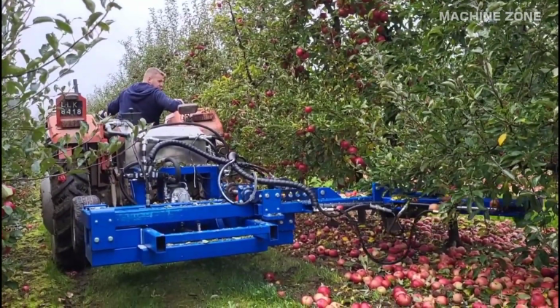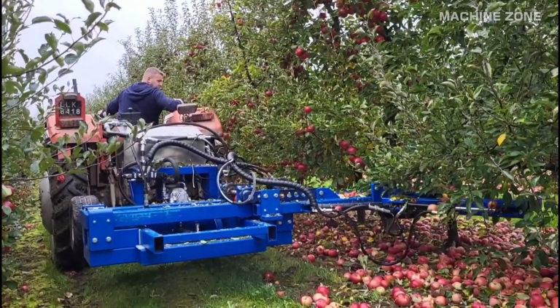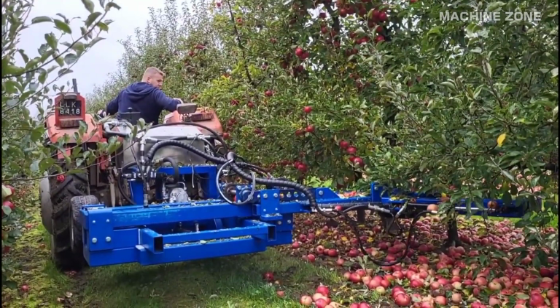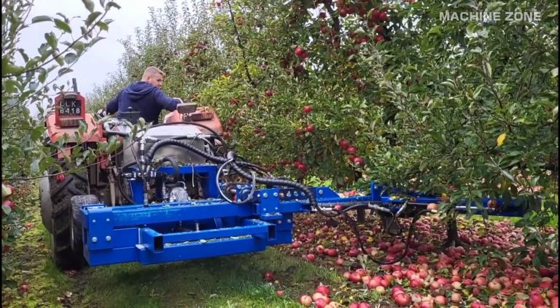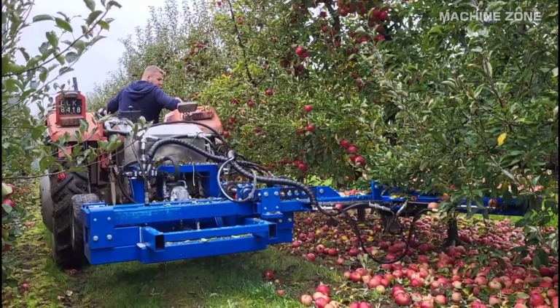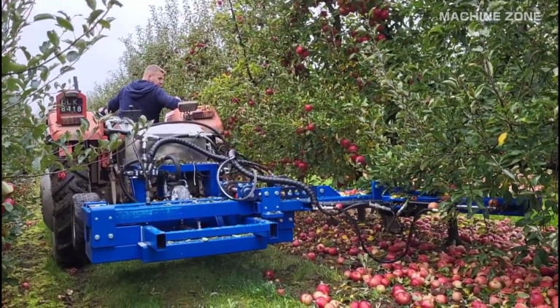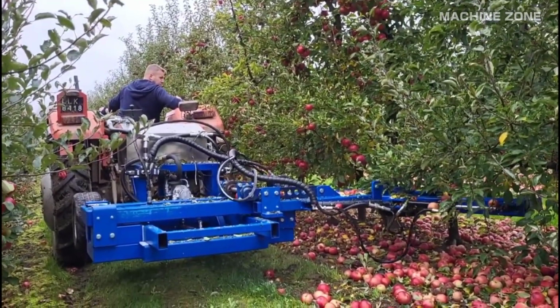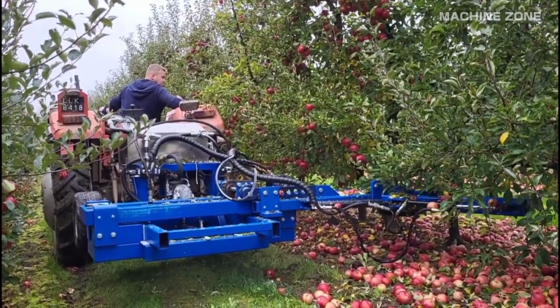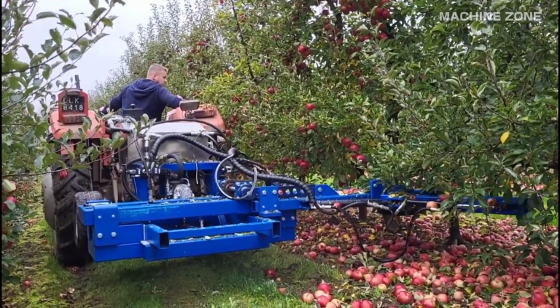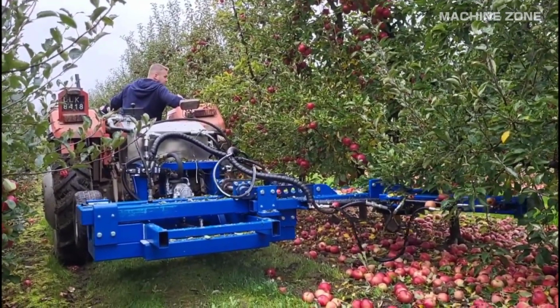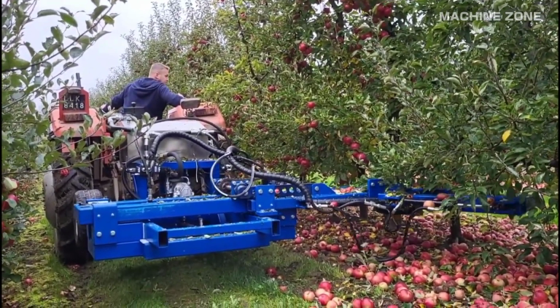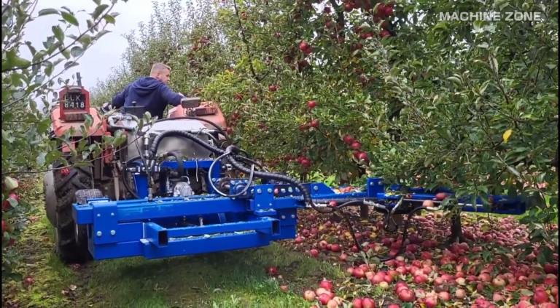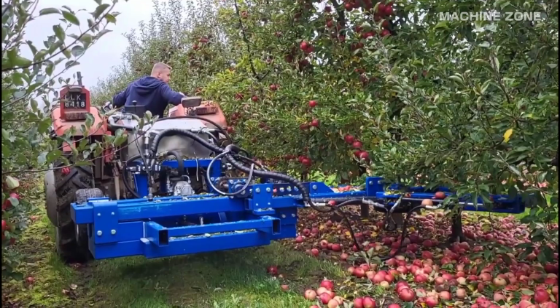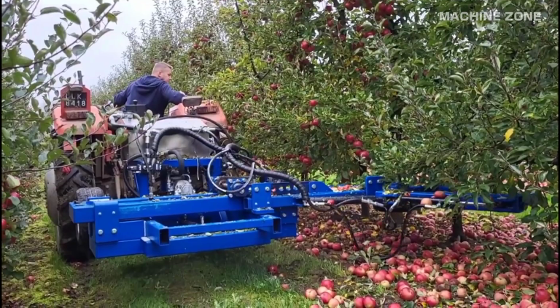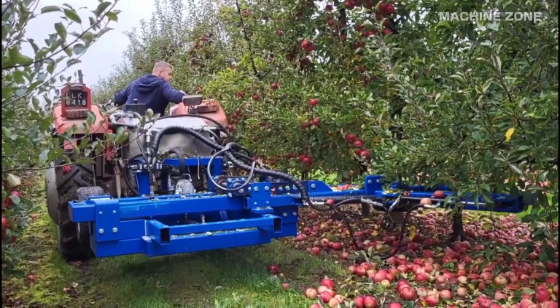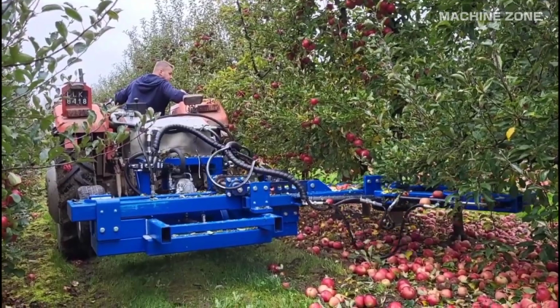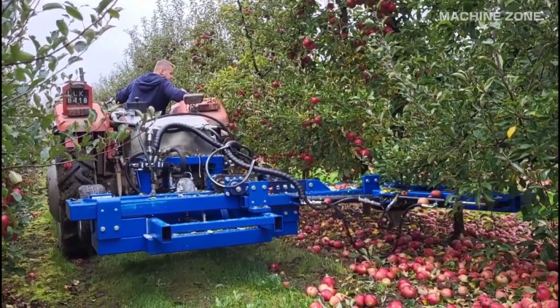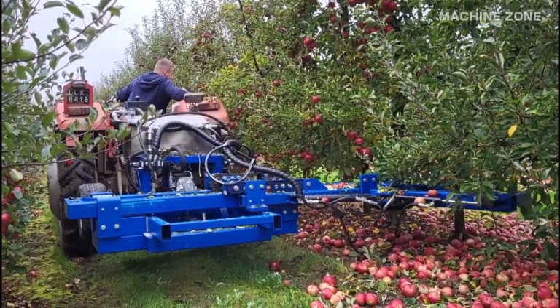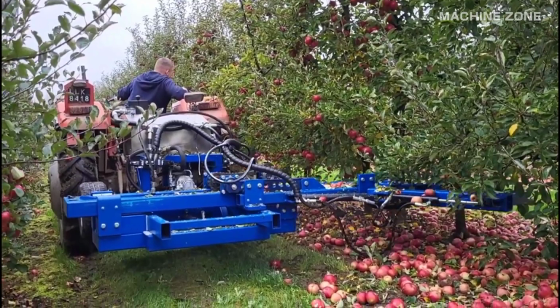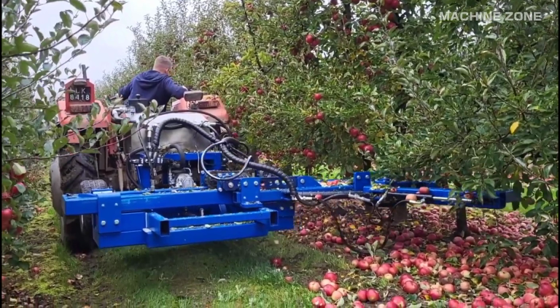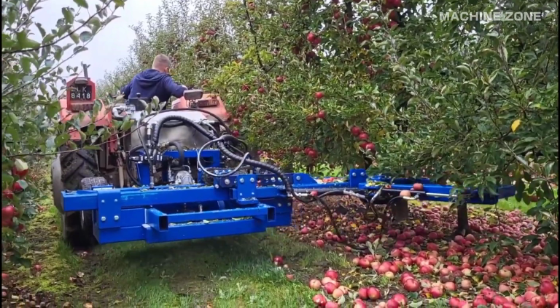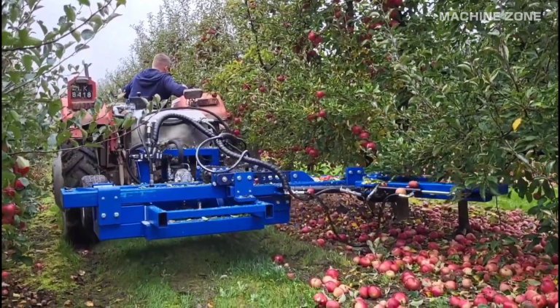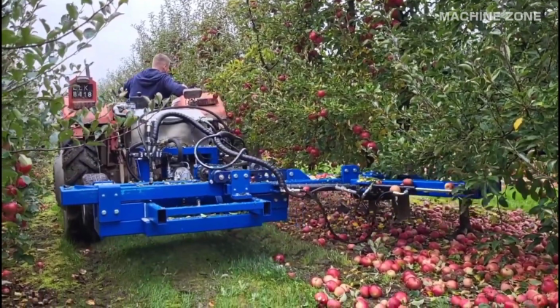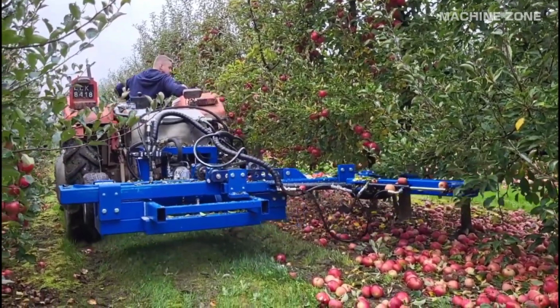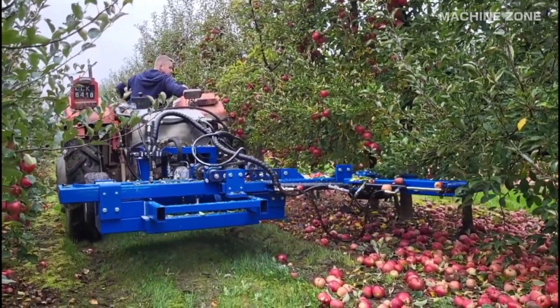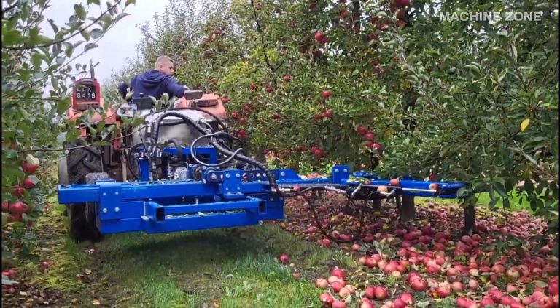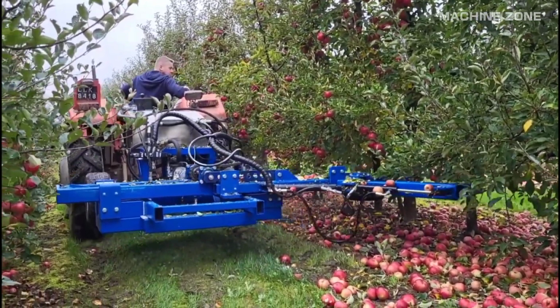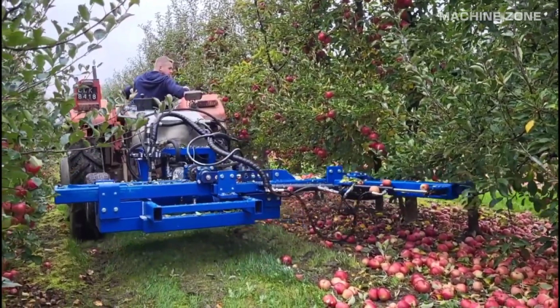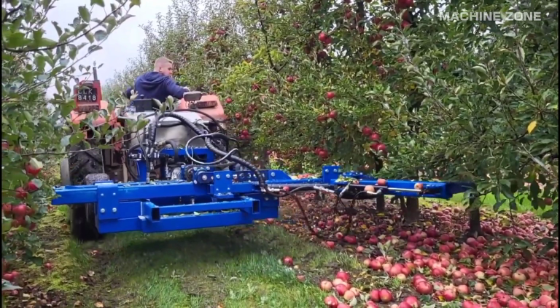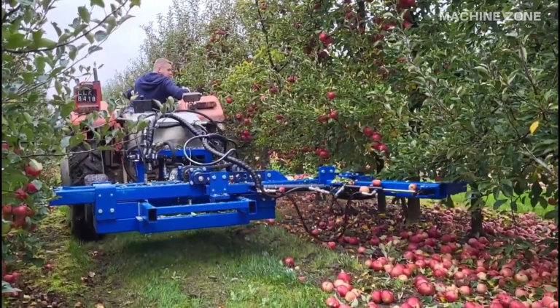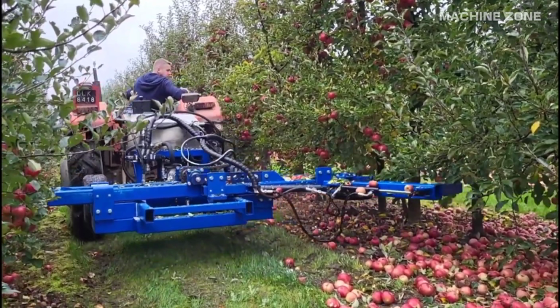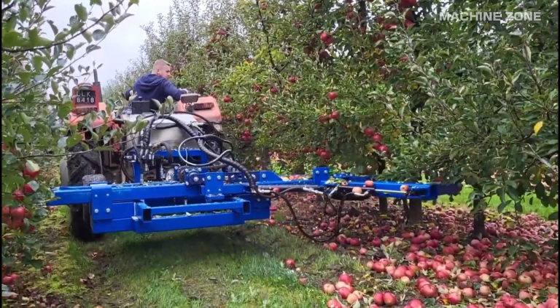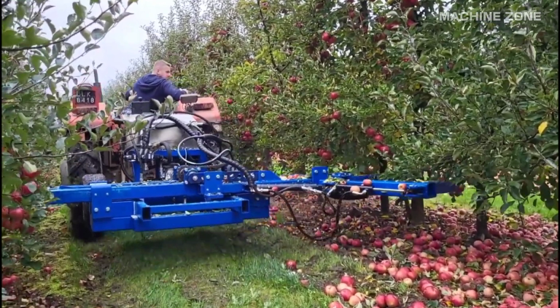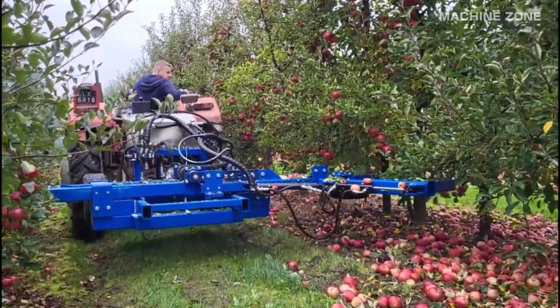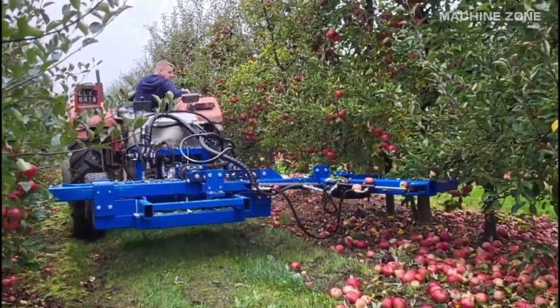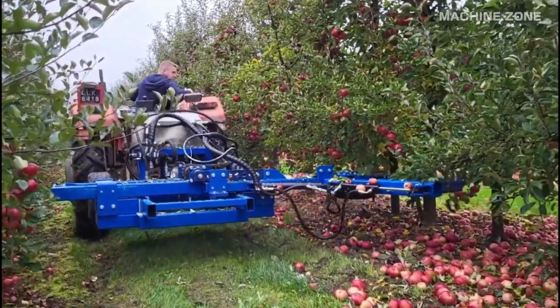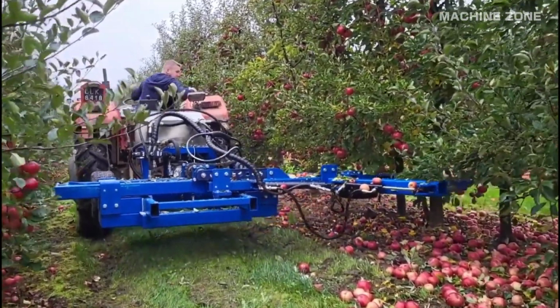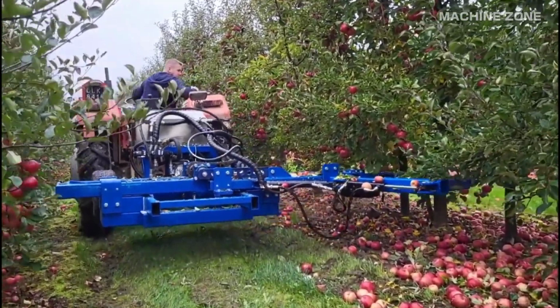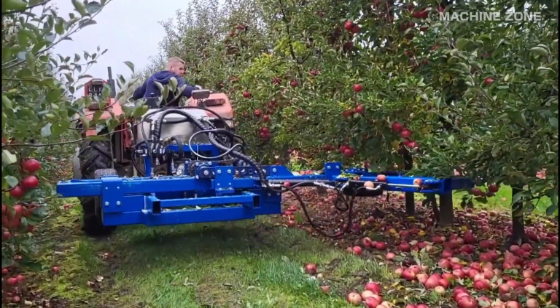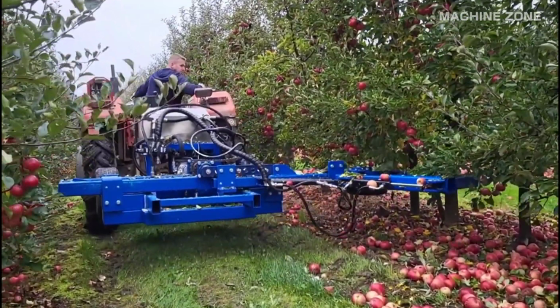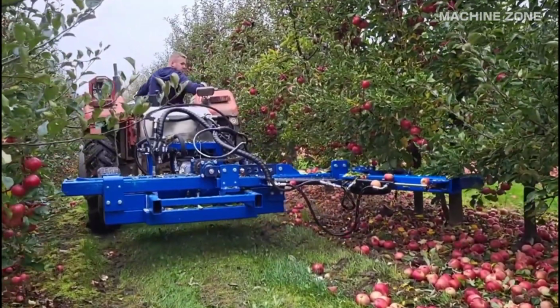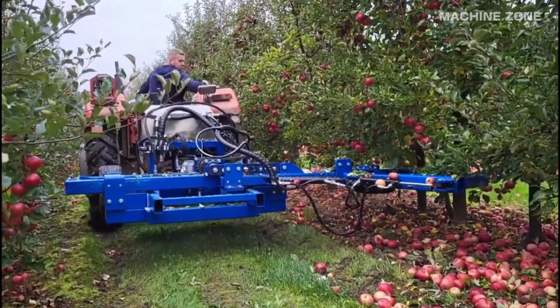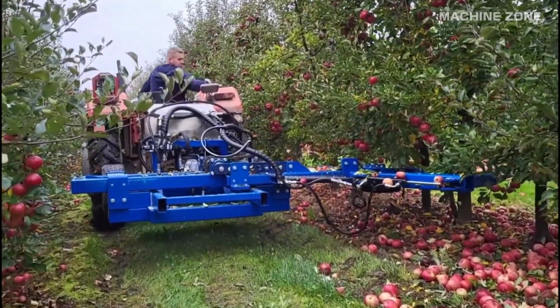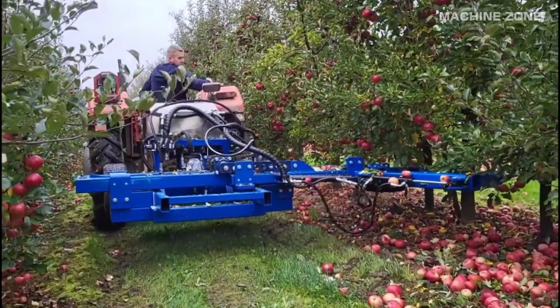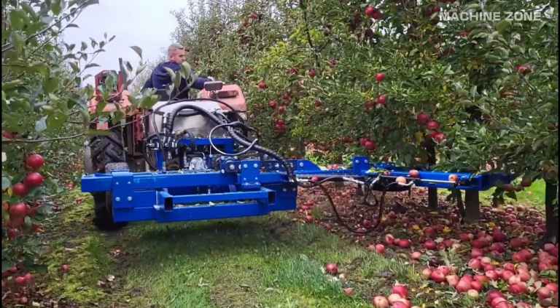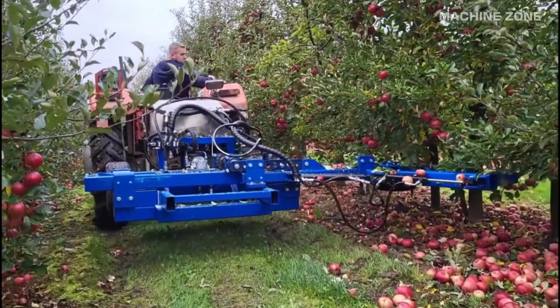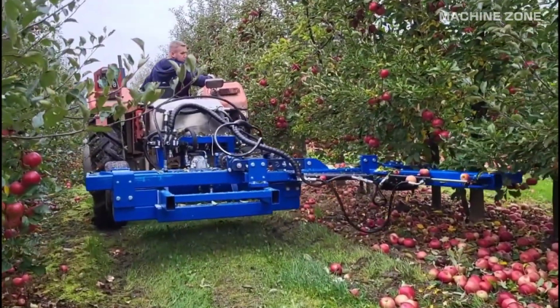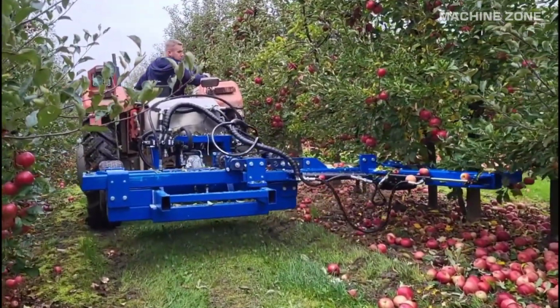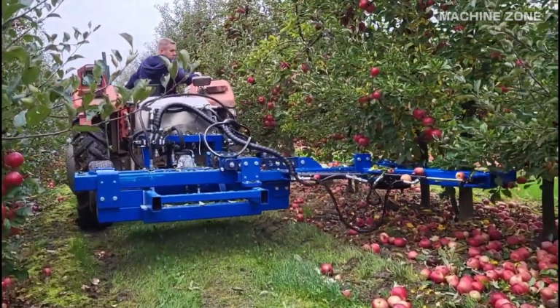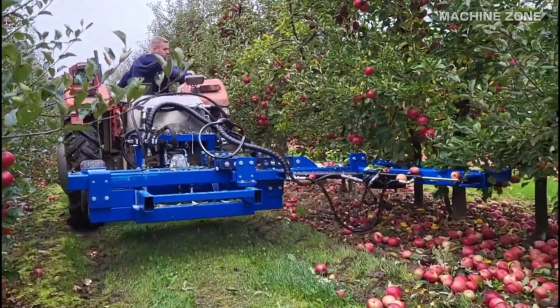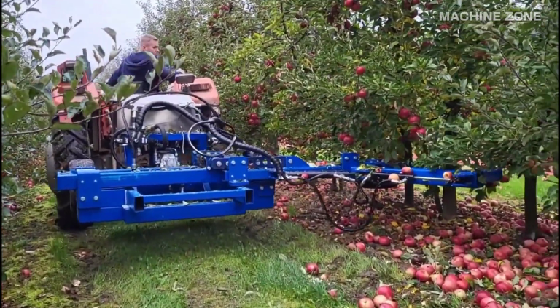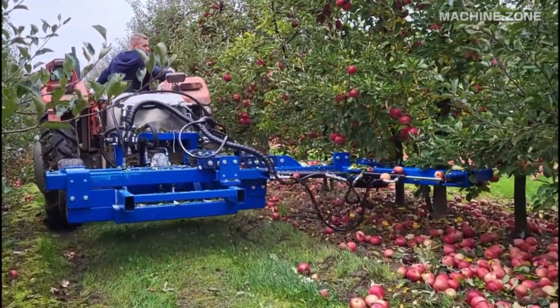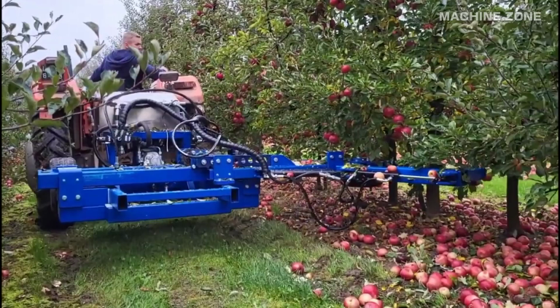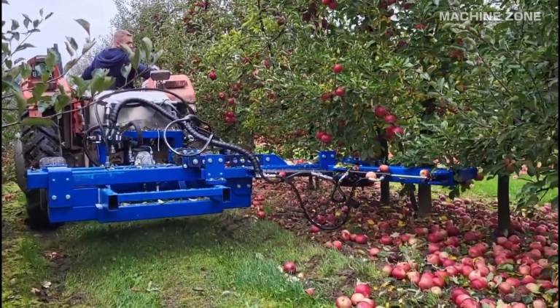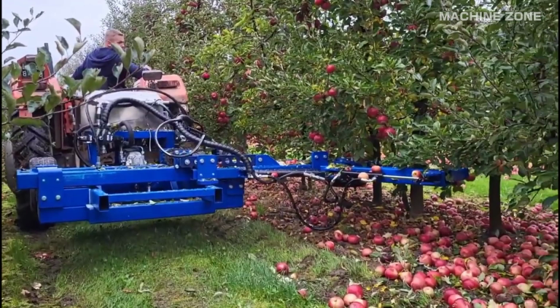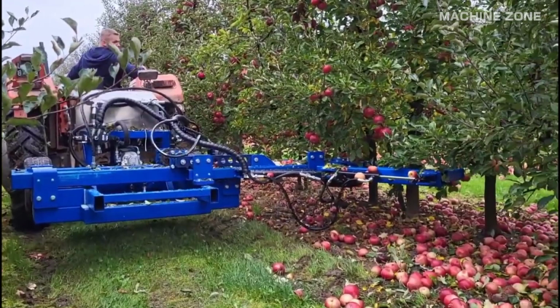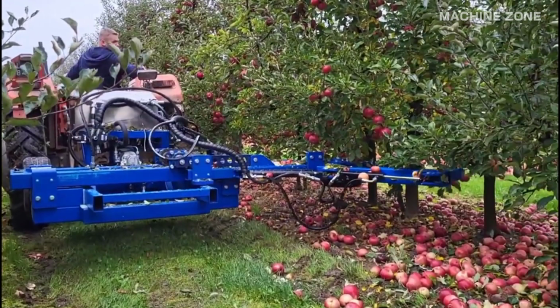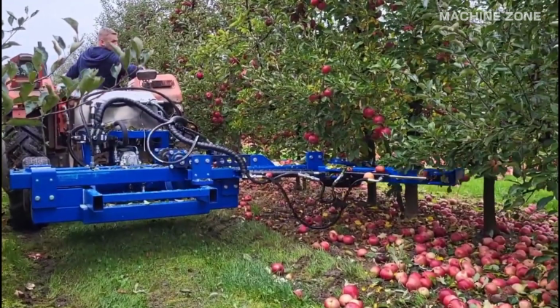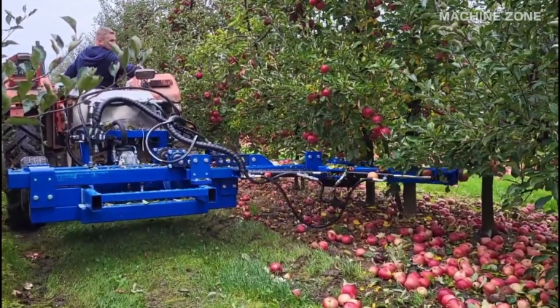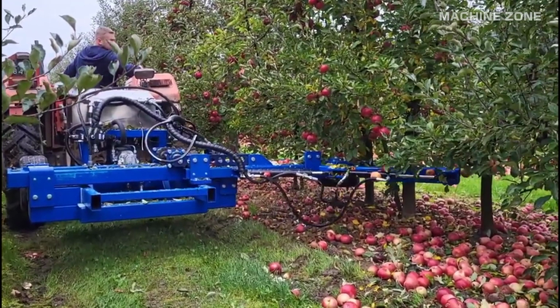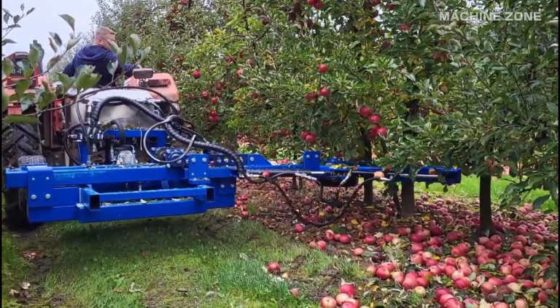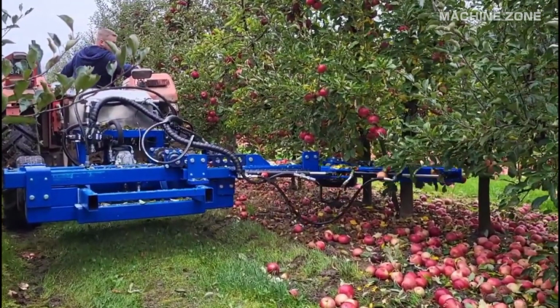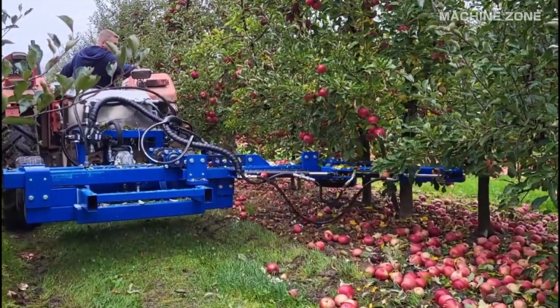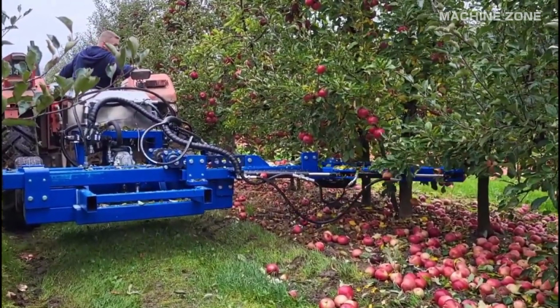Apple harvesting has come a long way from simply shaking trees by hand. Machines are now playing an increasingly important role in gathering this delicious fruit.